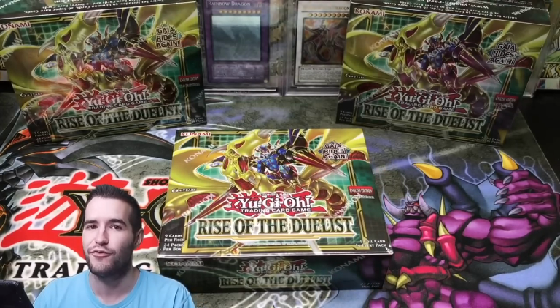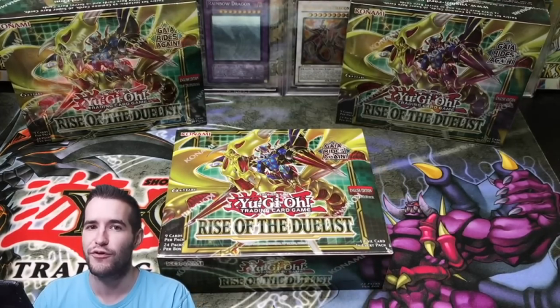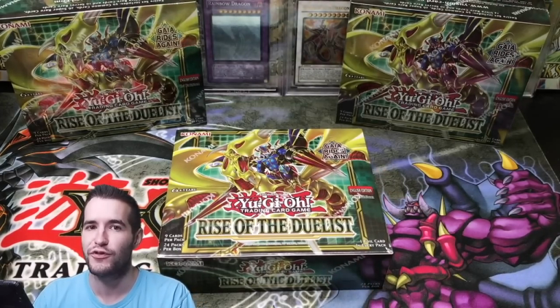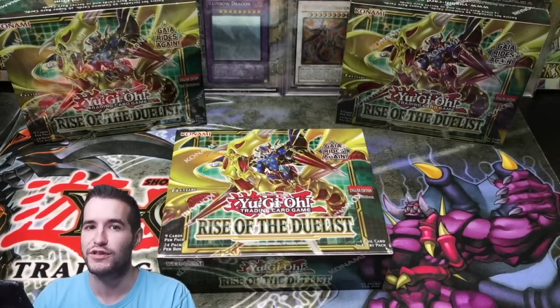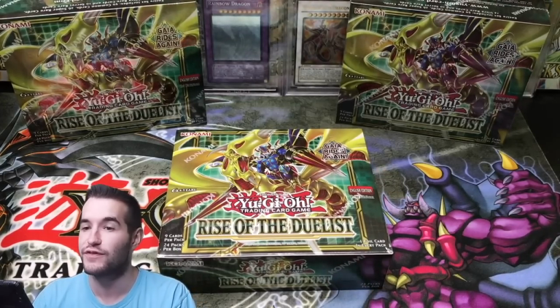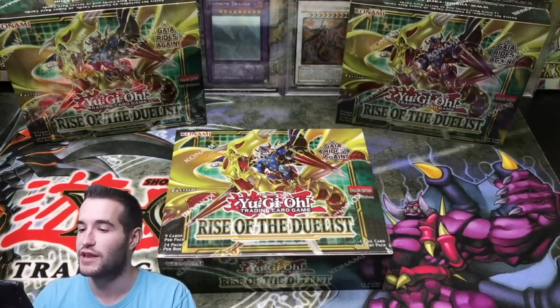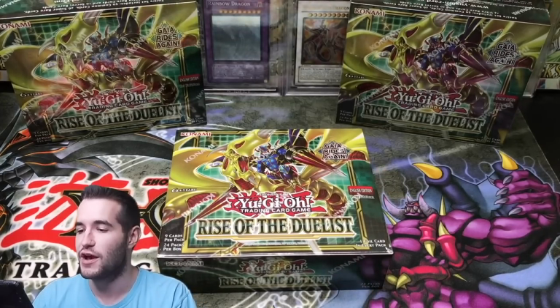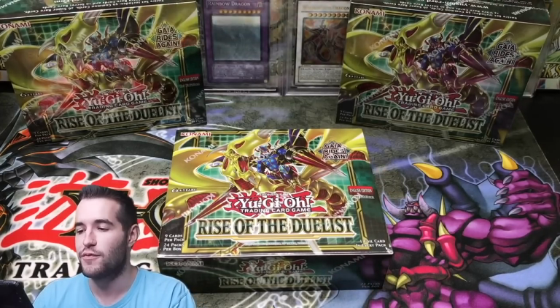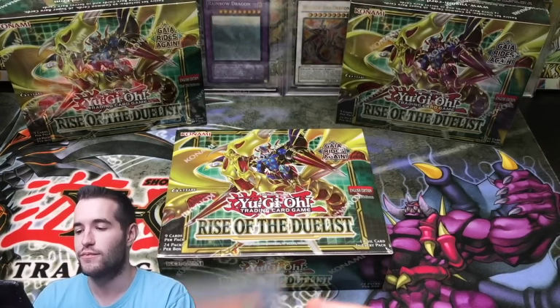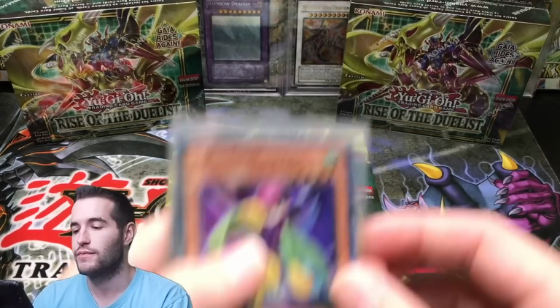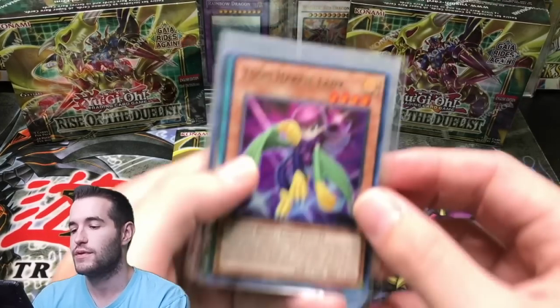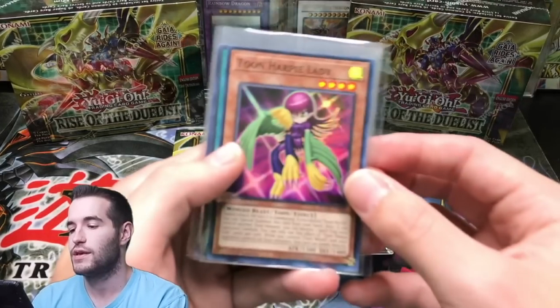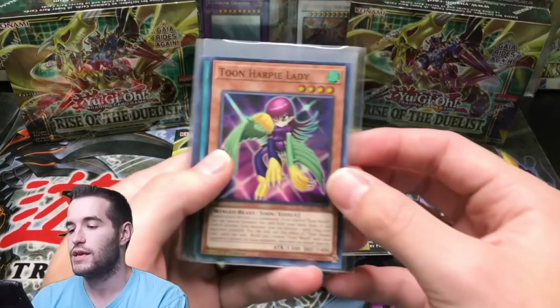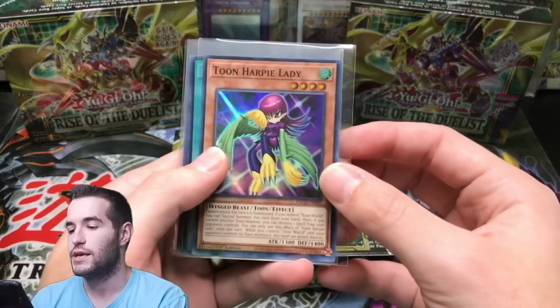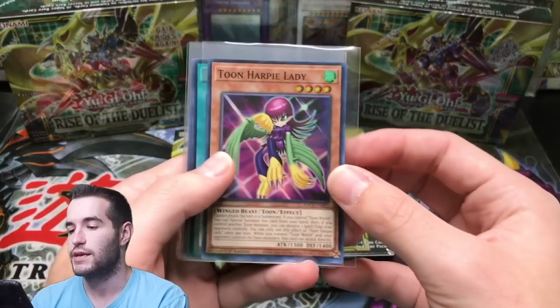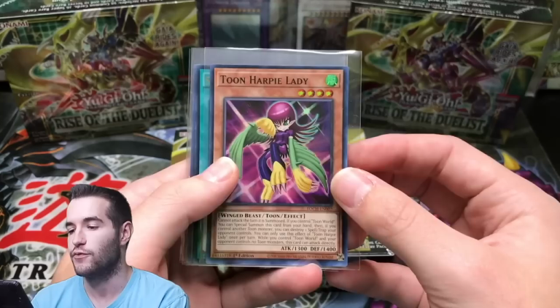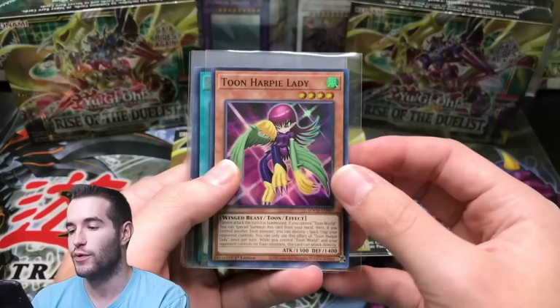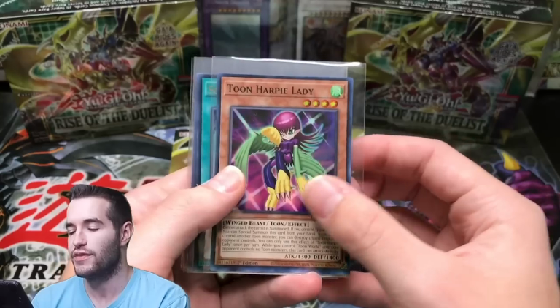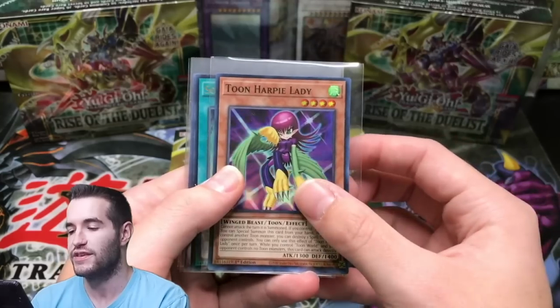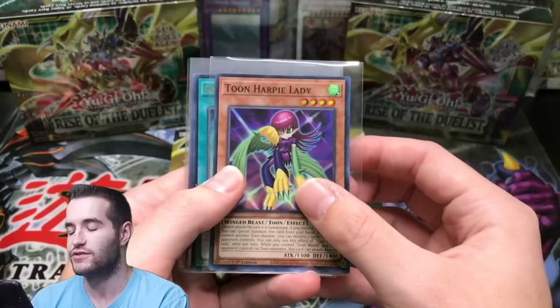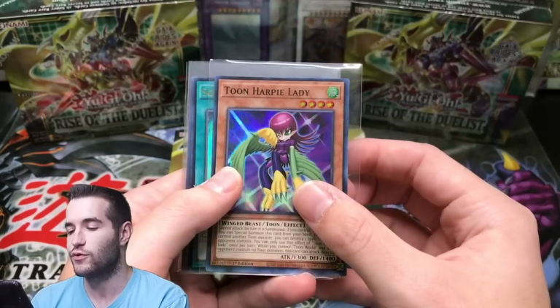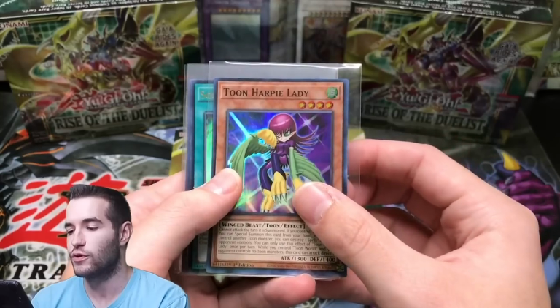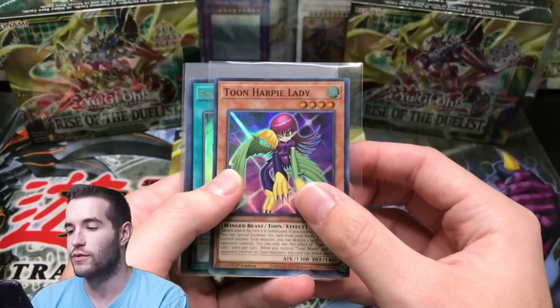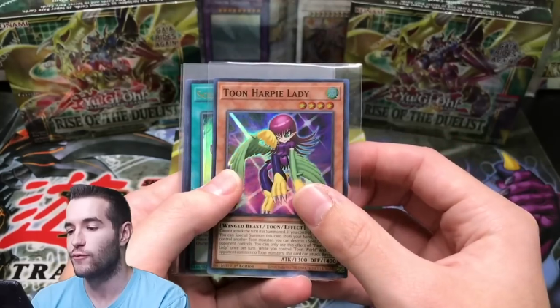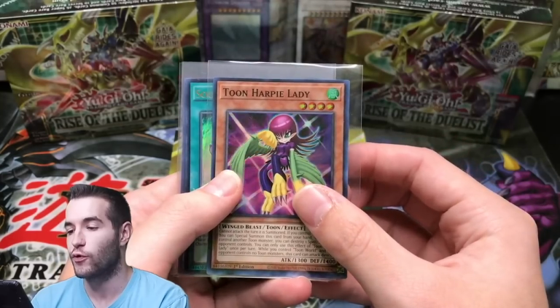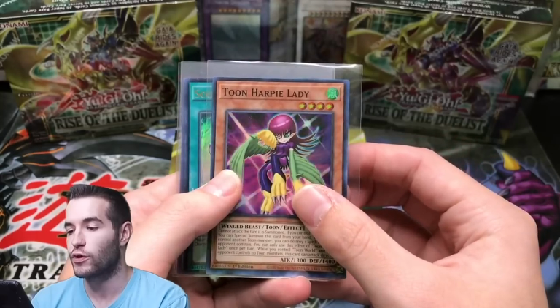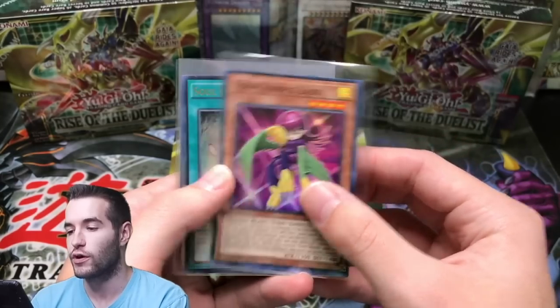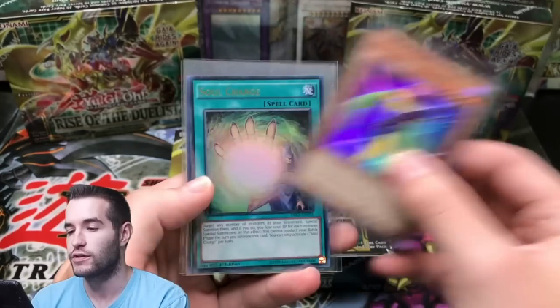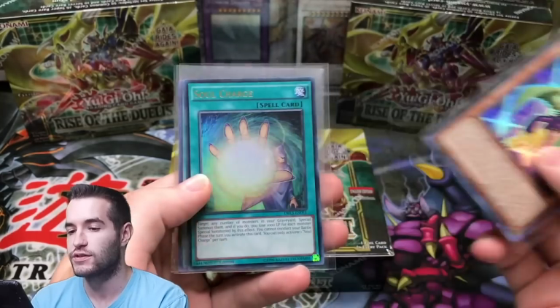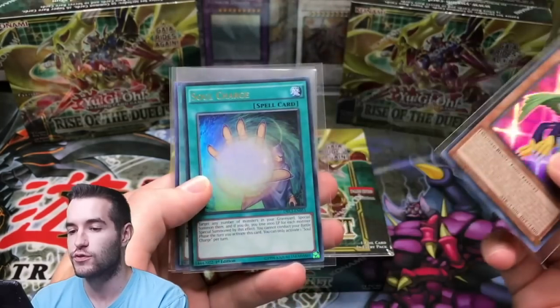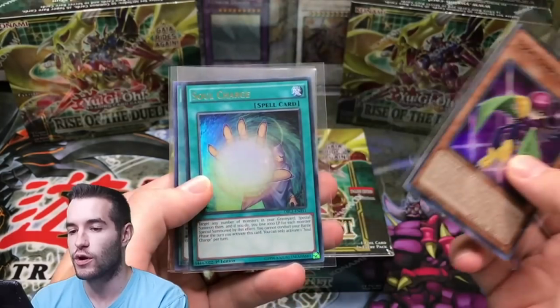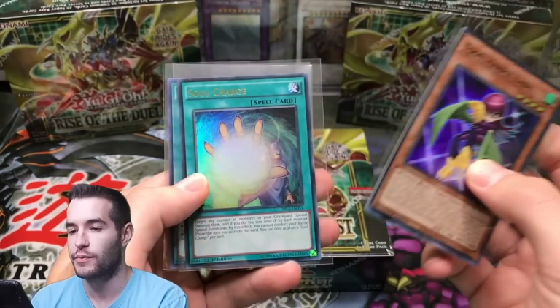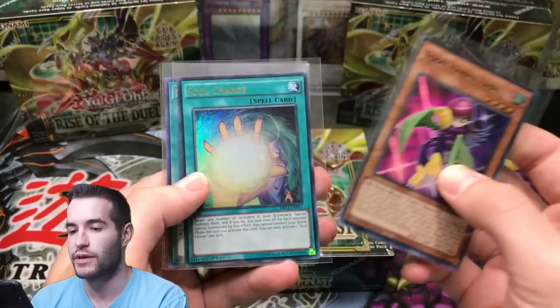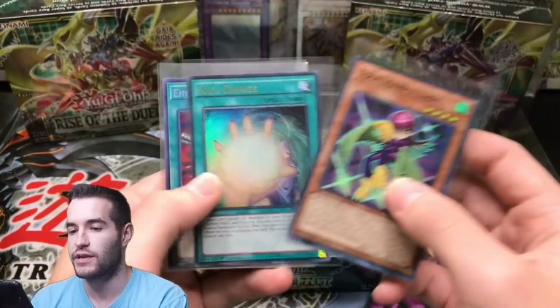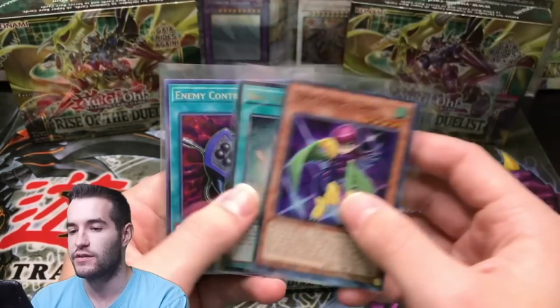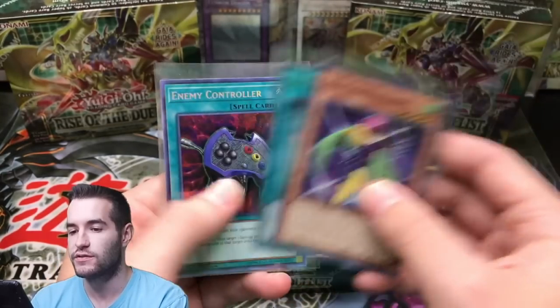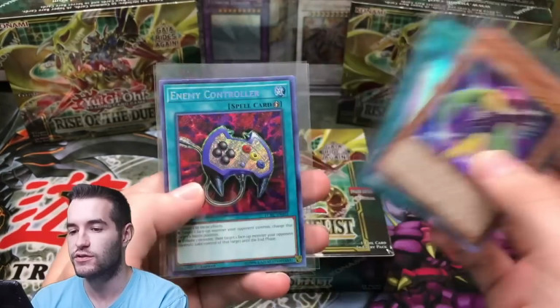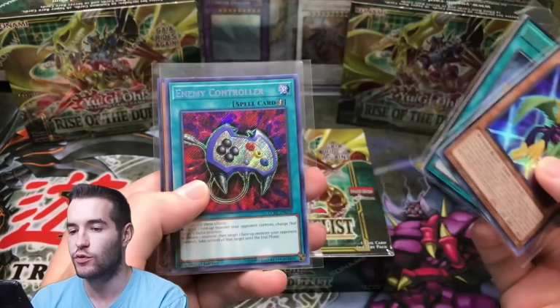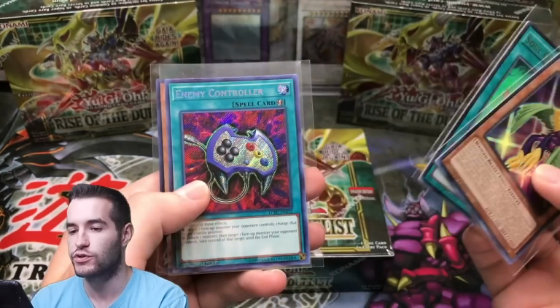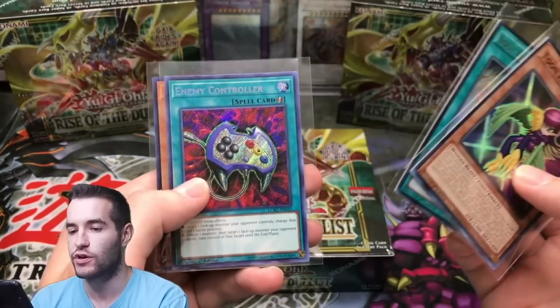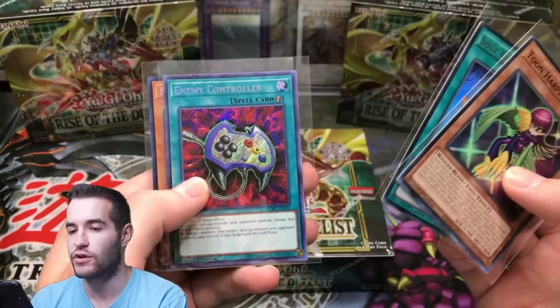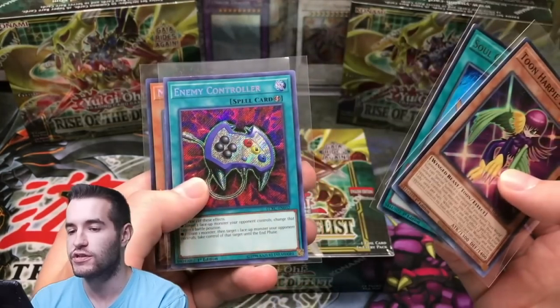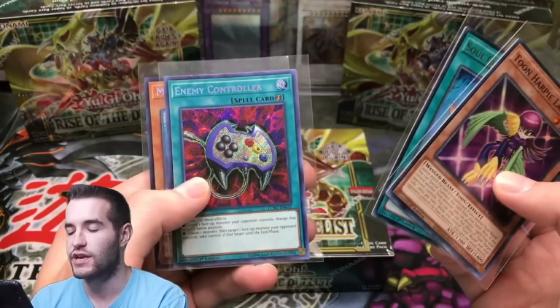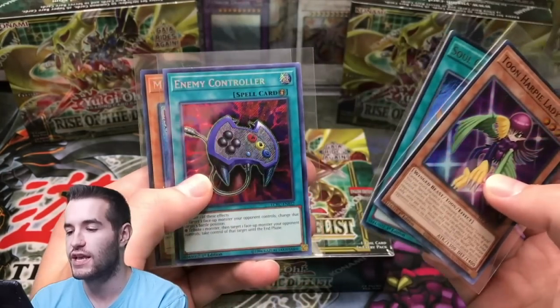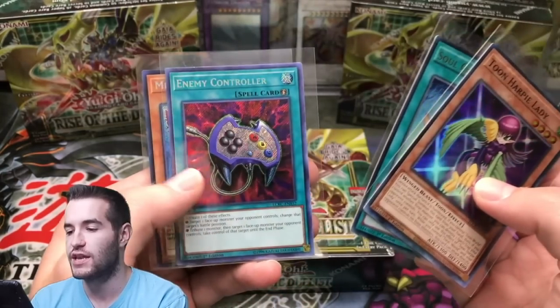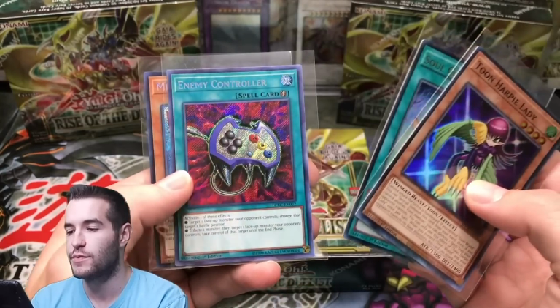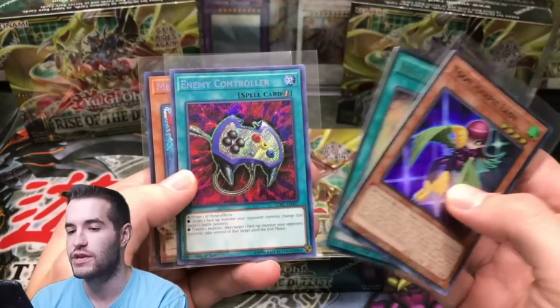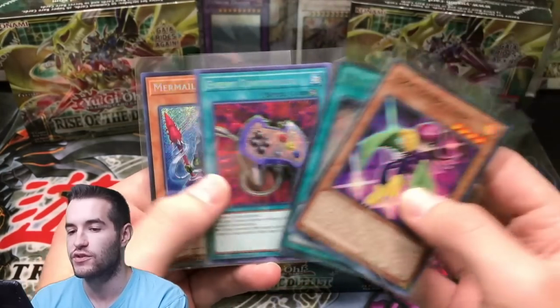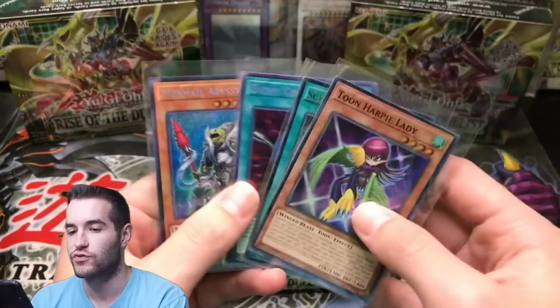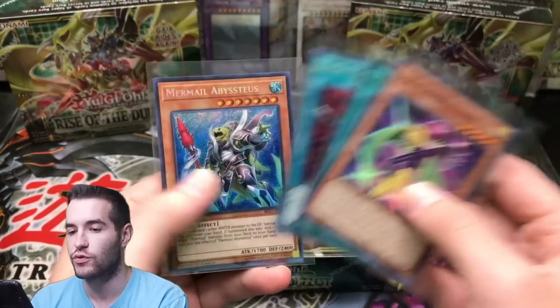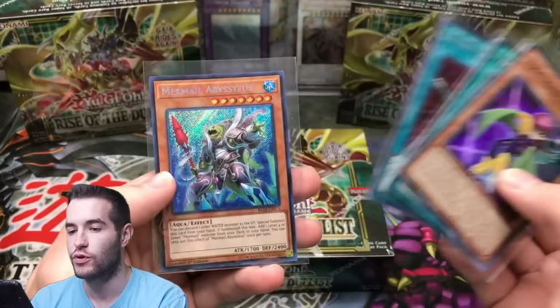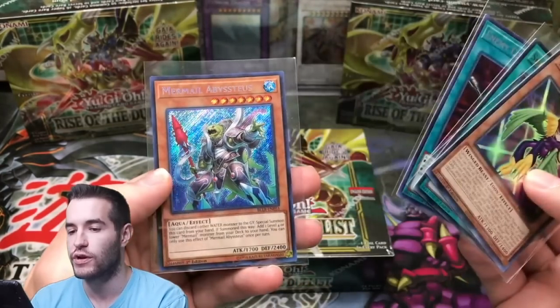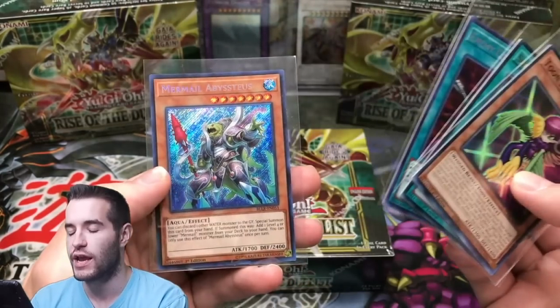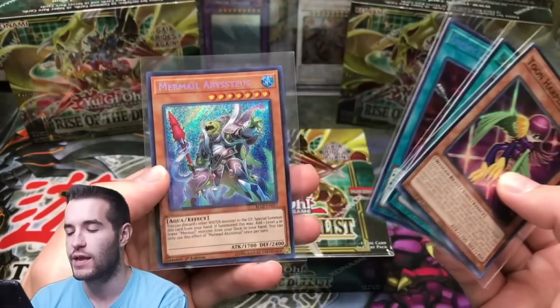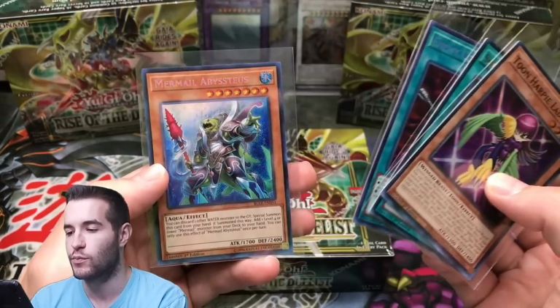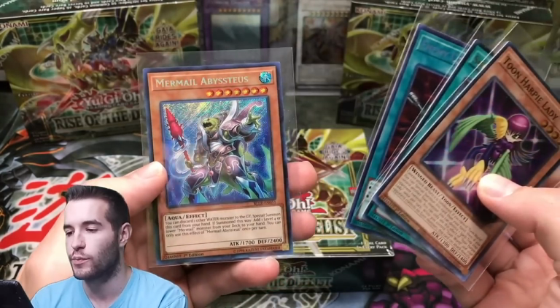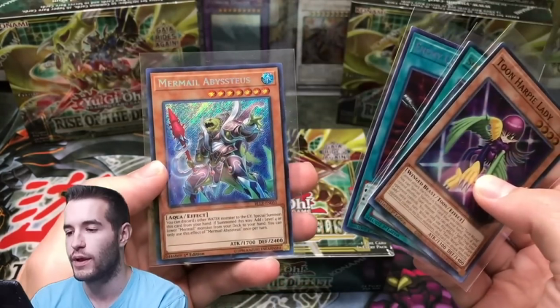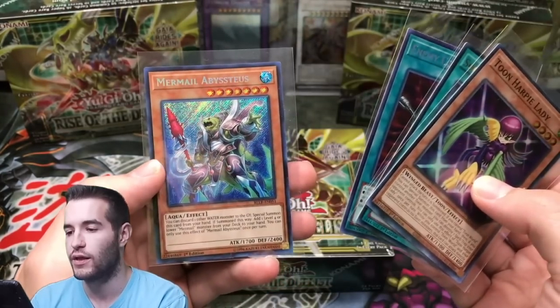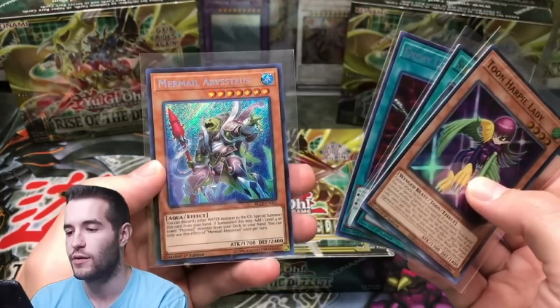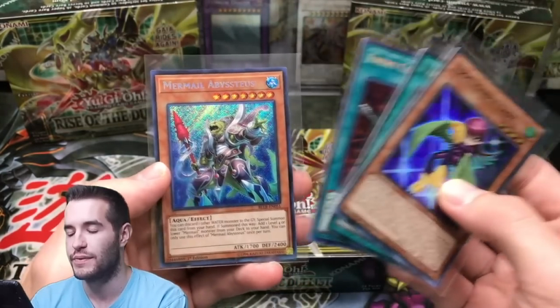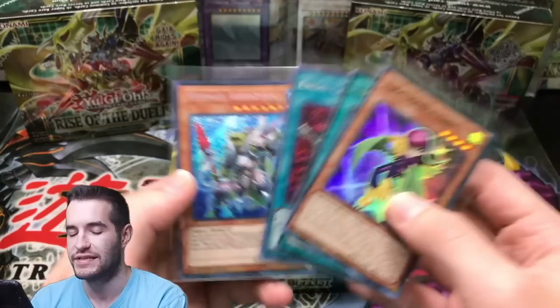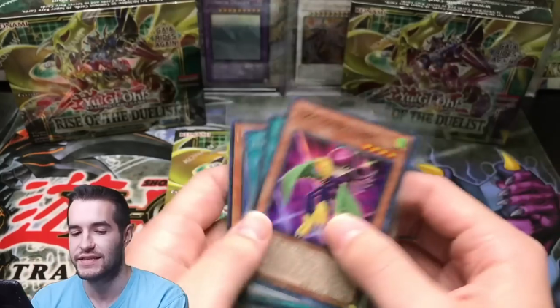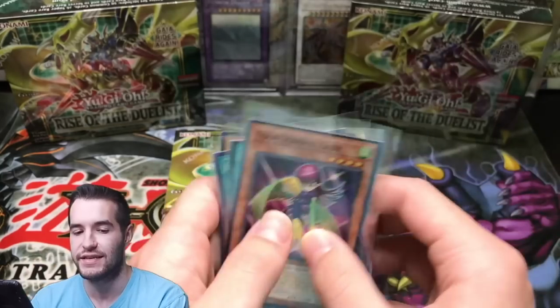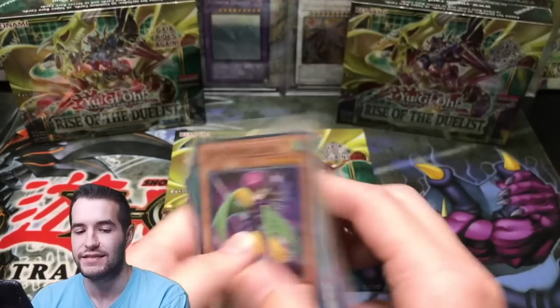The giveaway for this video — giving away these four cards: Toon Arby Lady, Soul Charge, Enemy Controller, and Mermel Abistious.